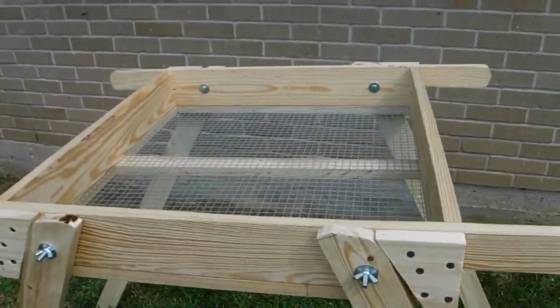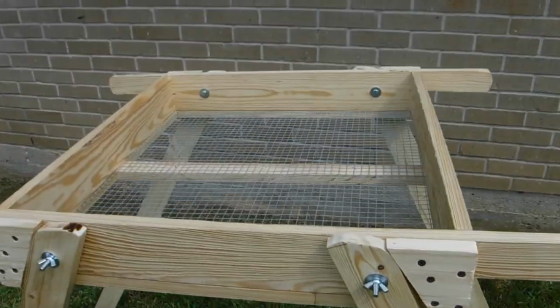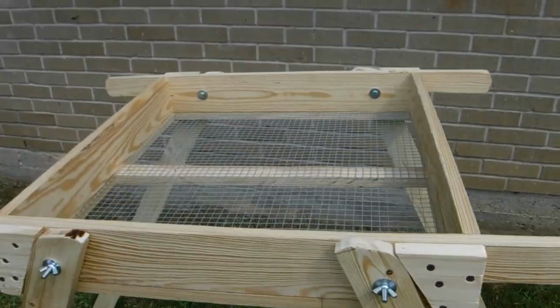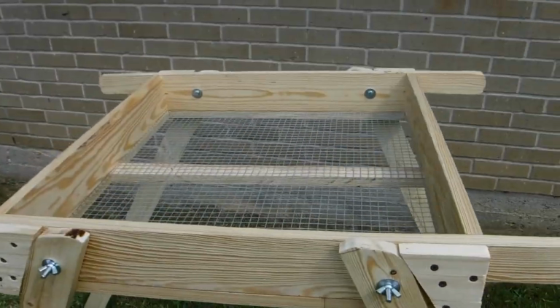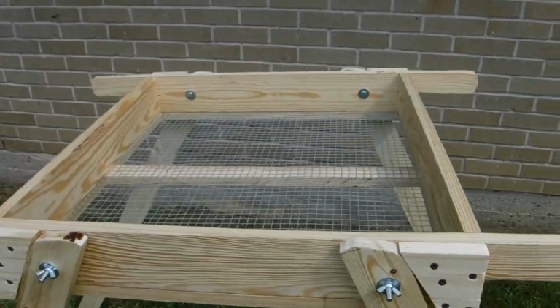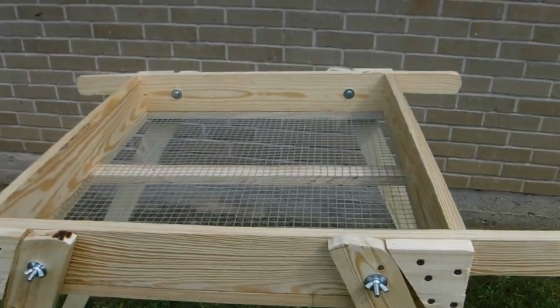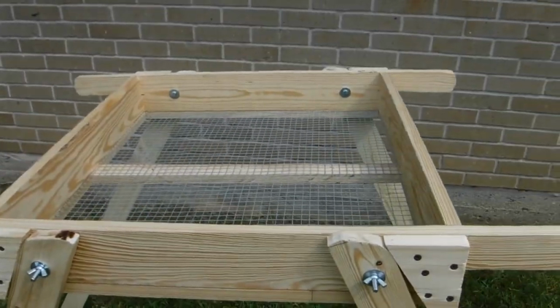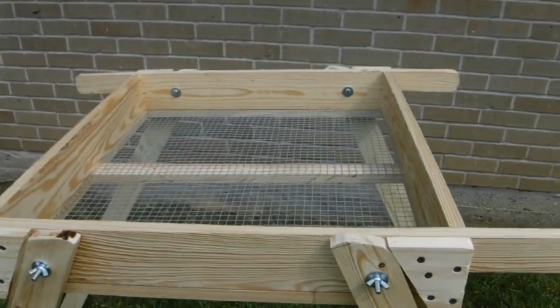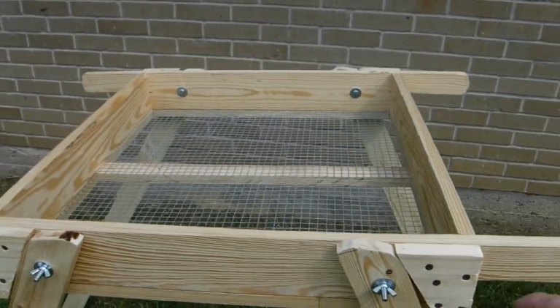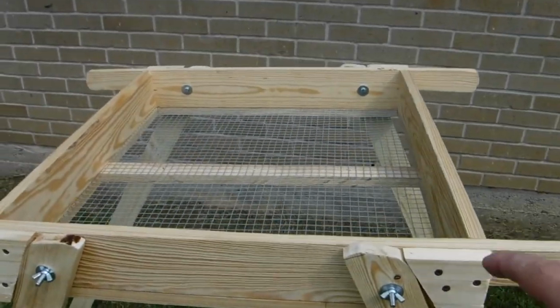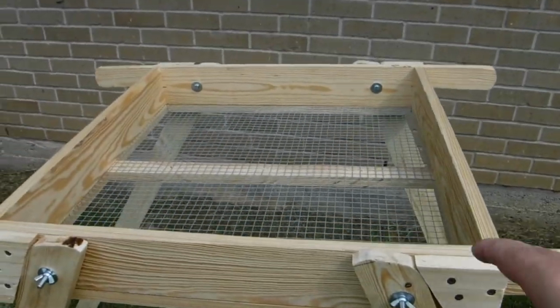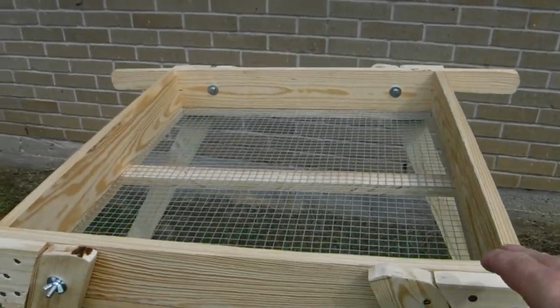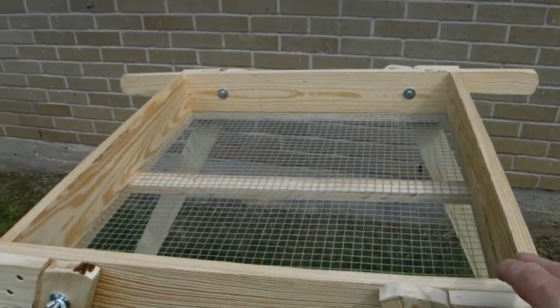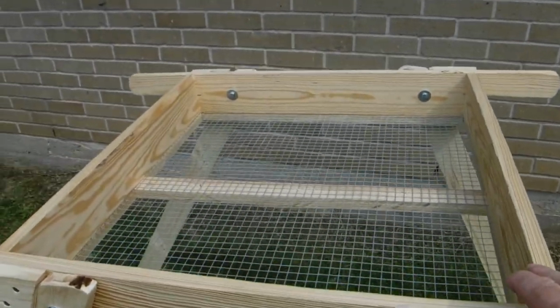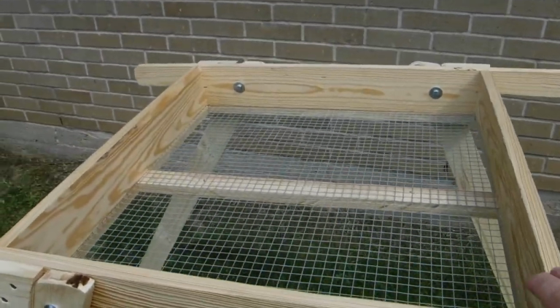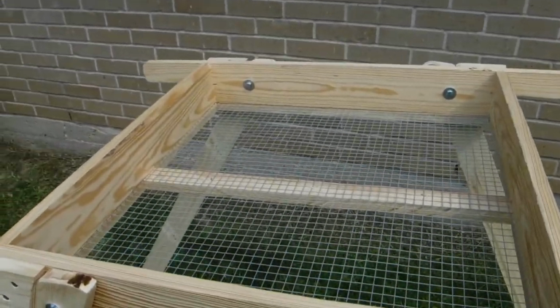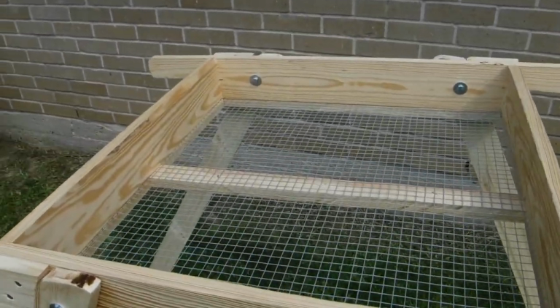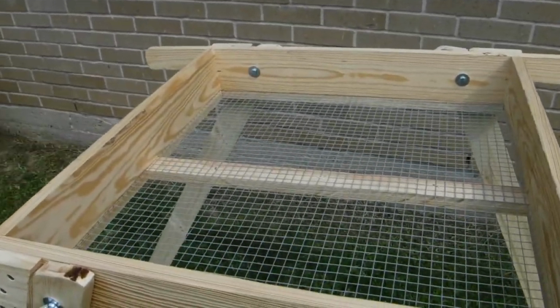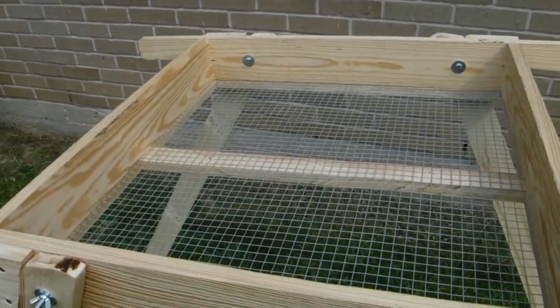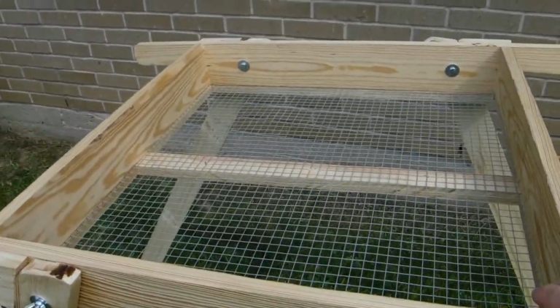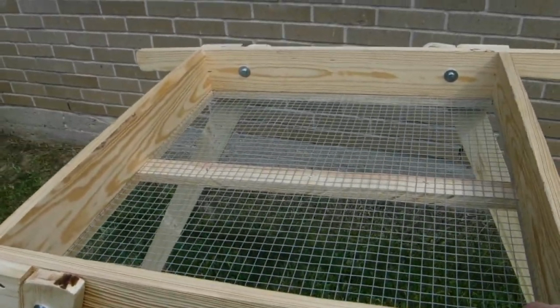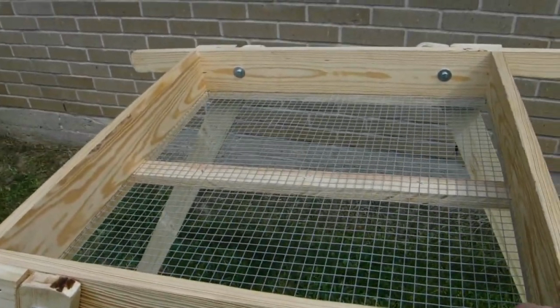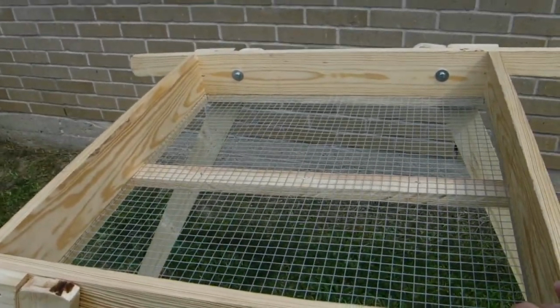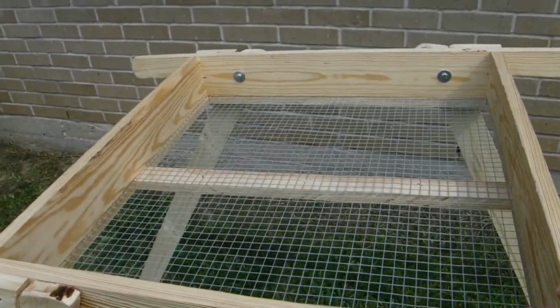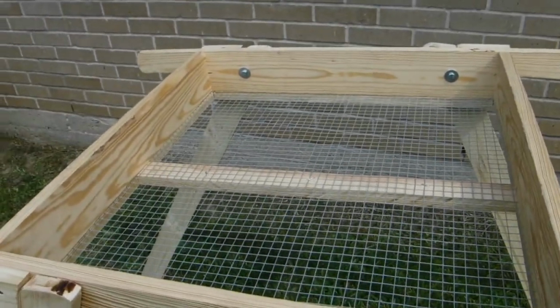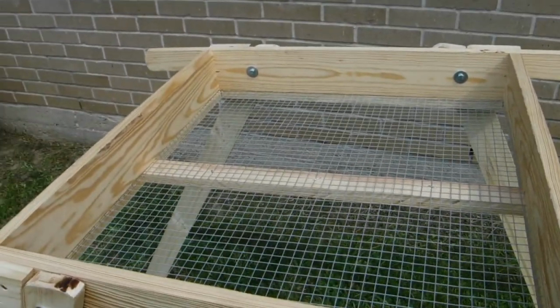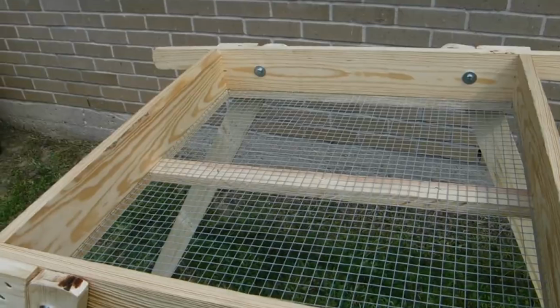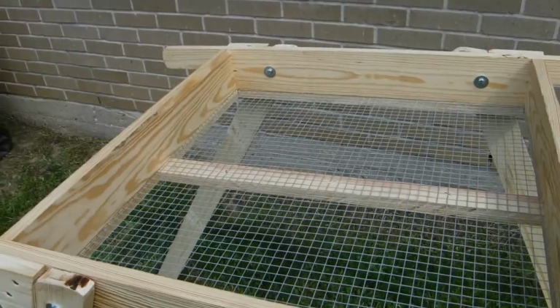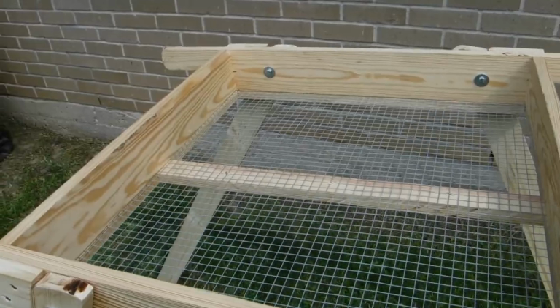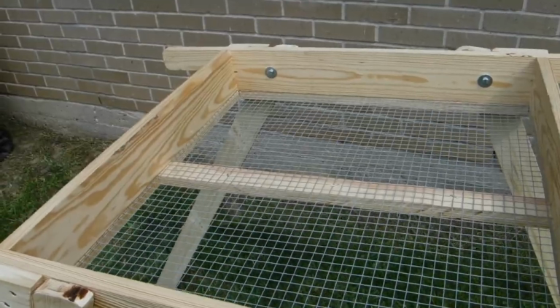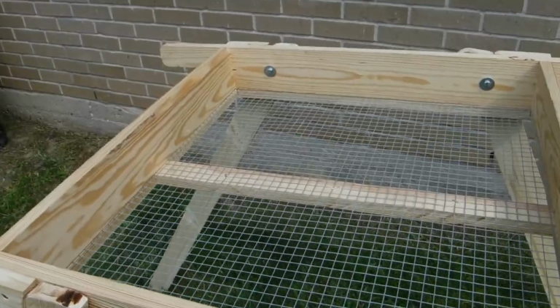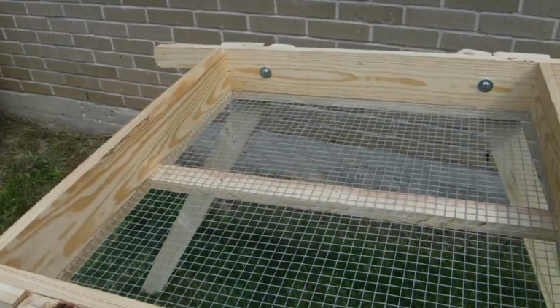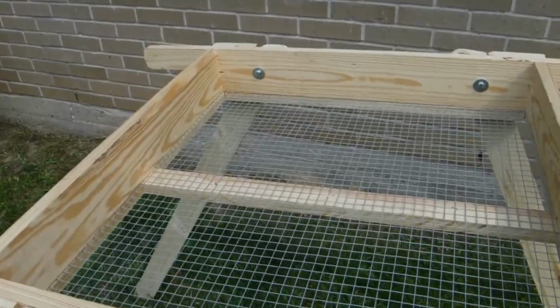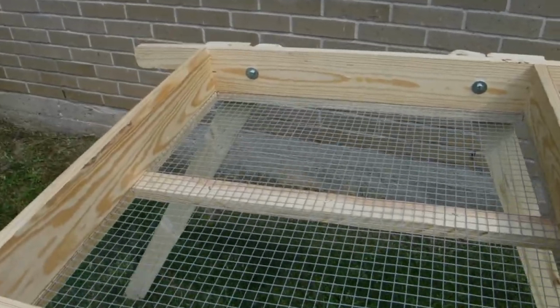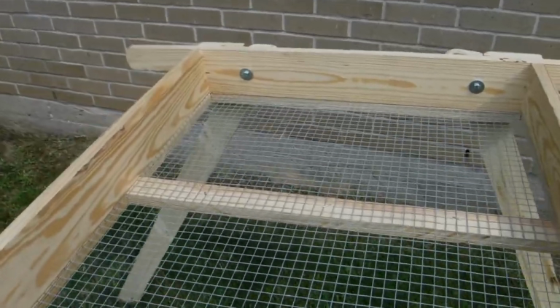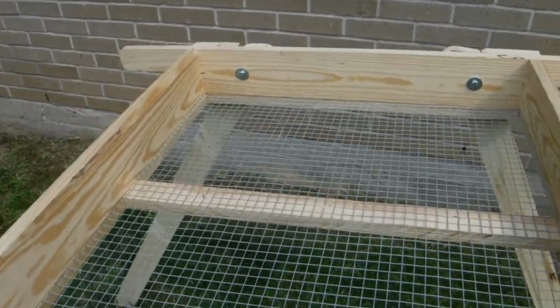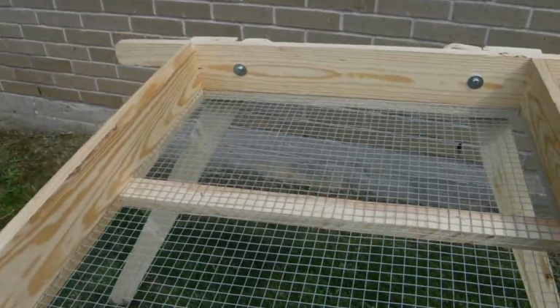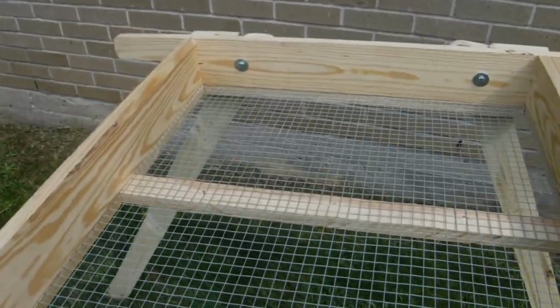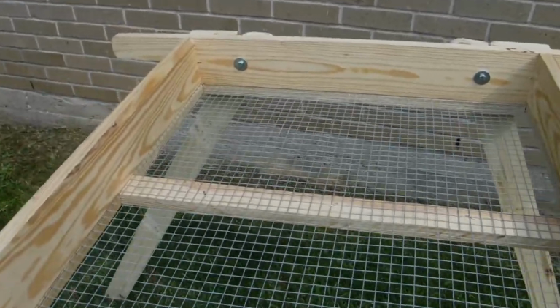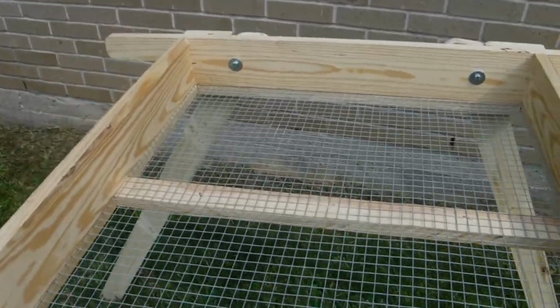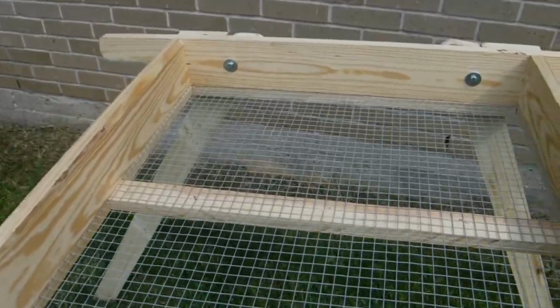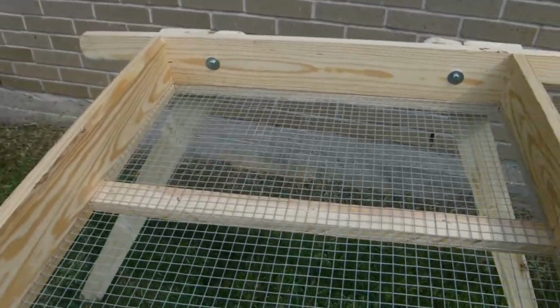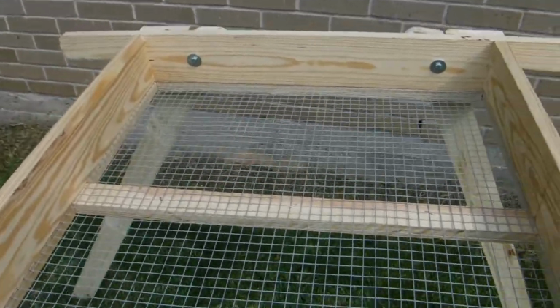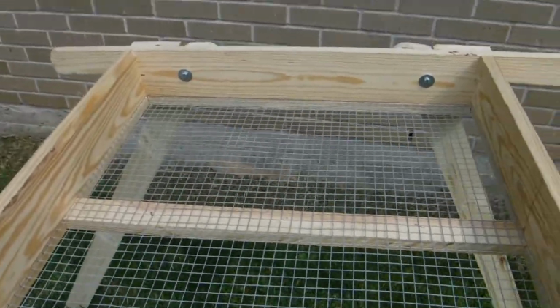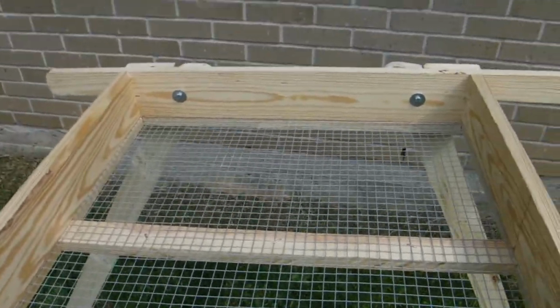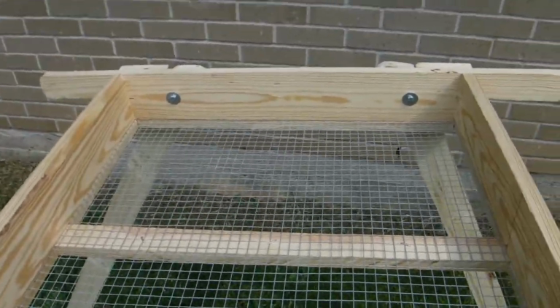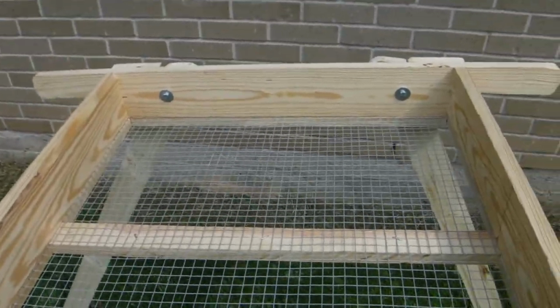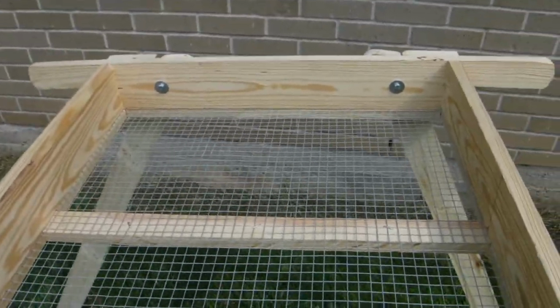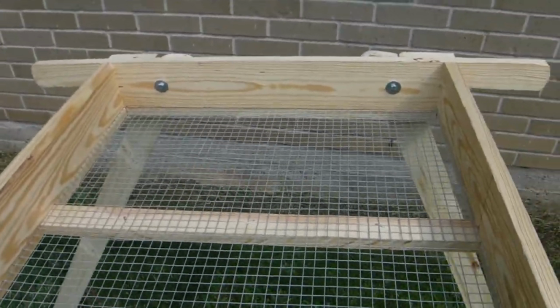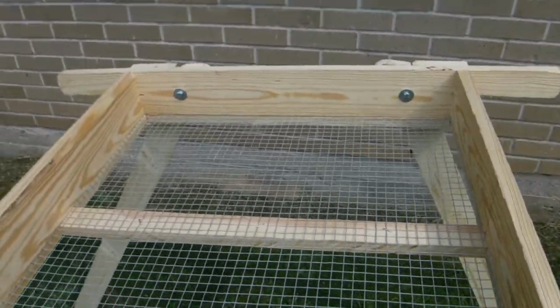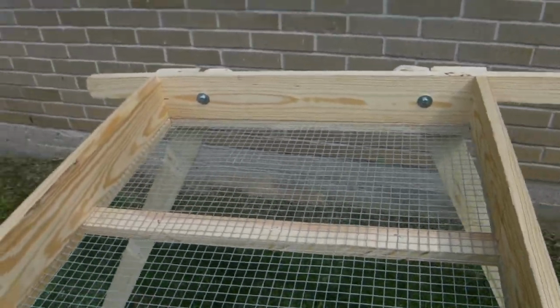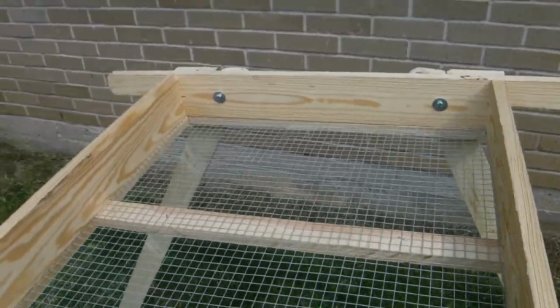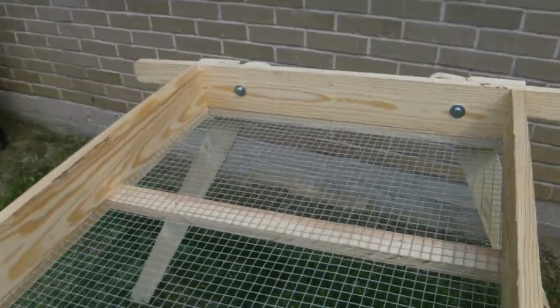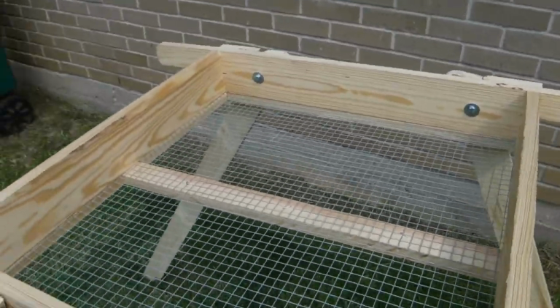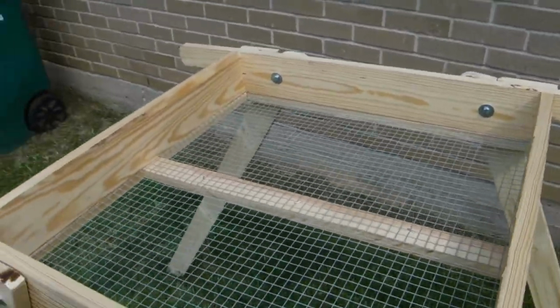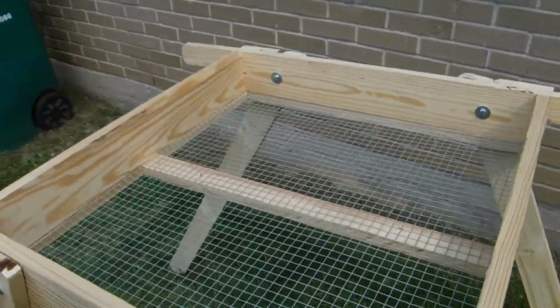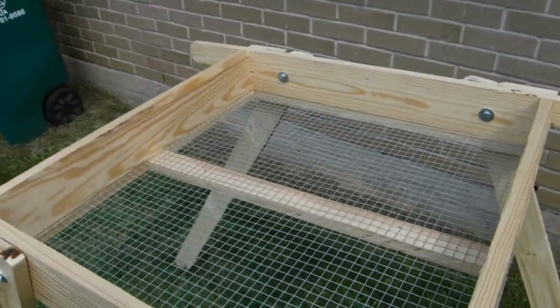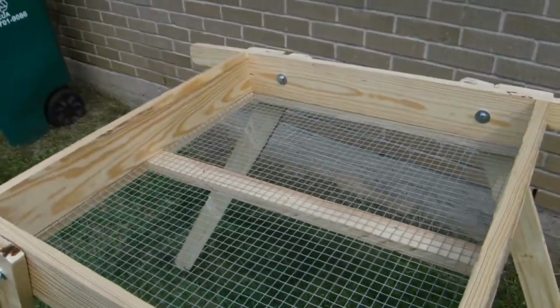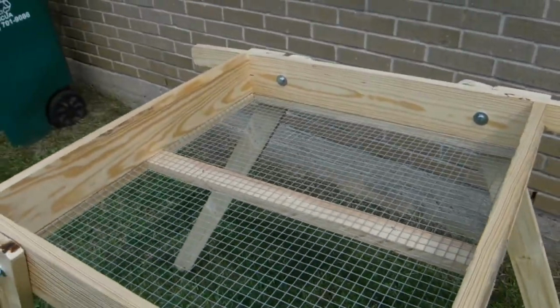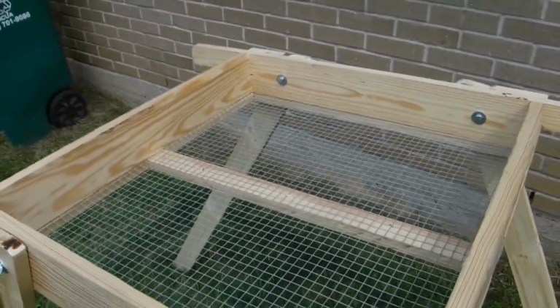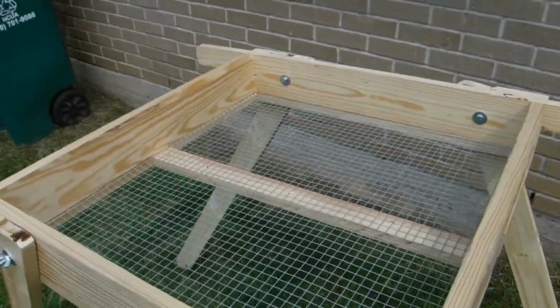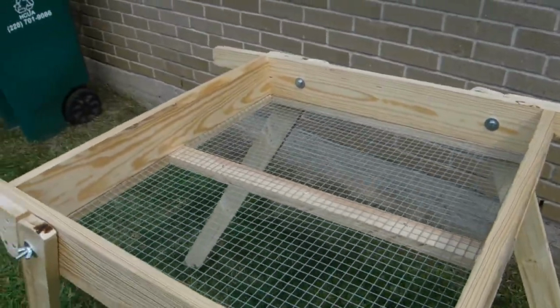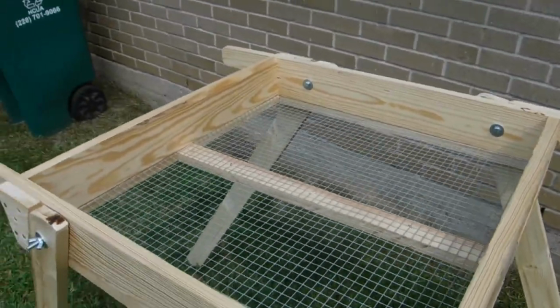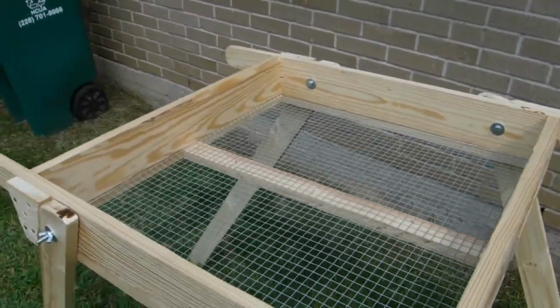We built it the same size as the old sifter — it's 24 by 24. That's worked fine for us.